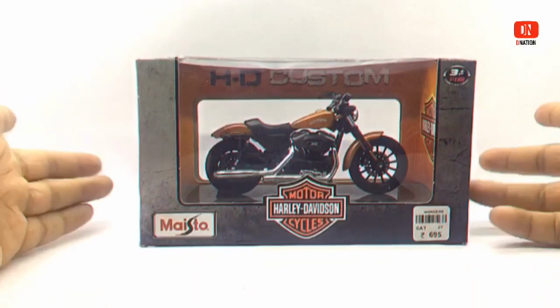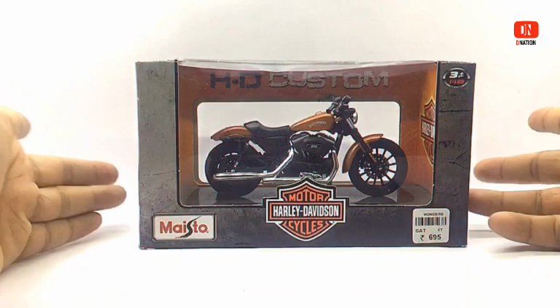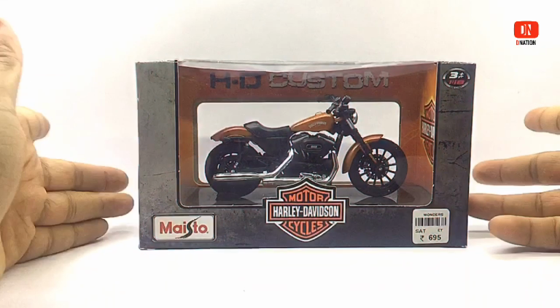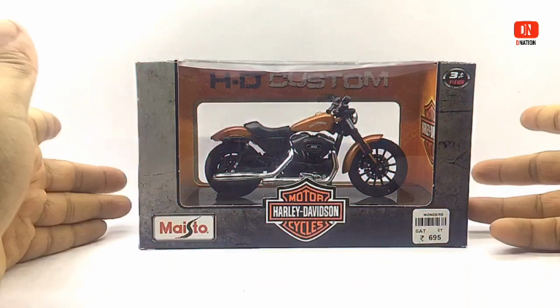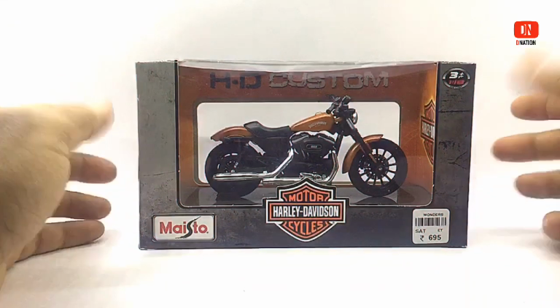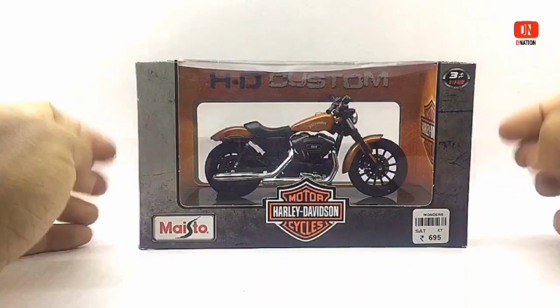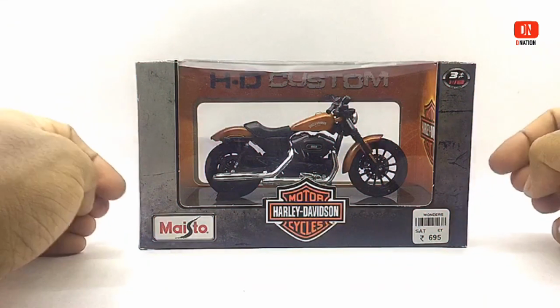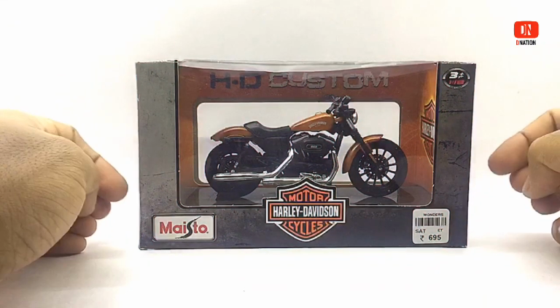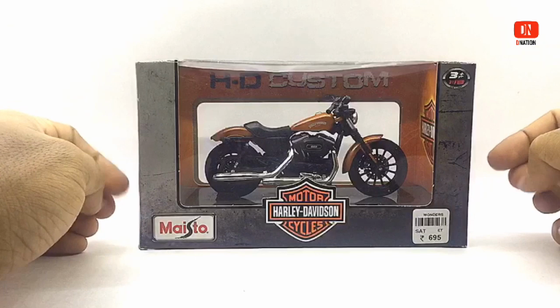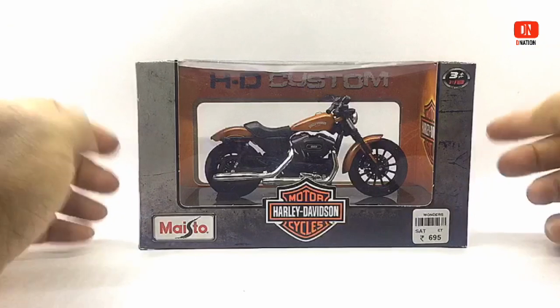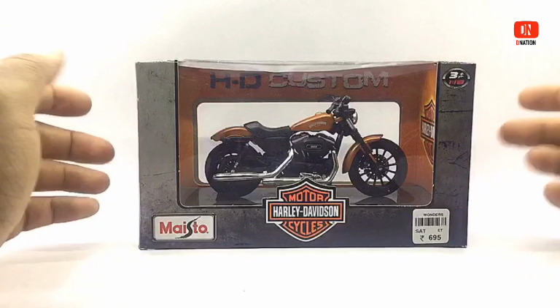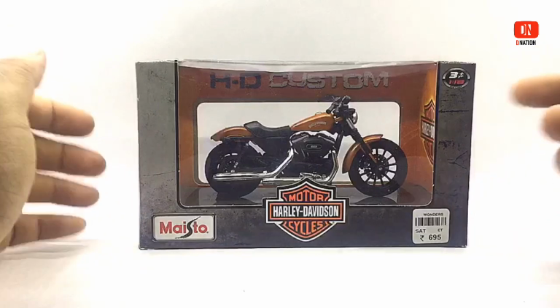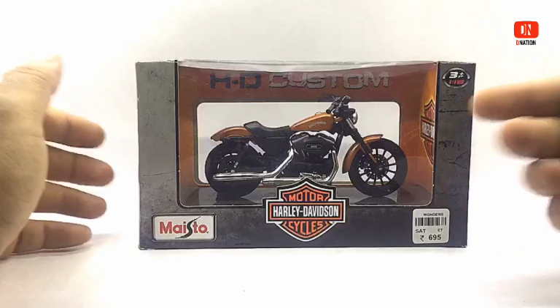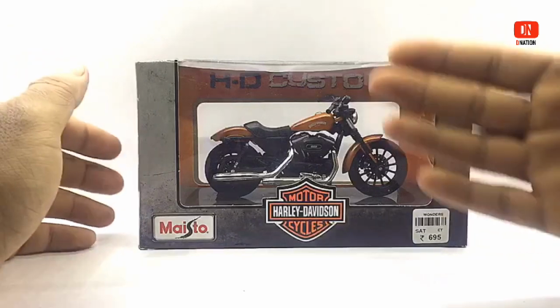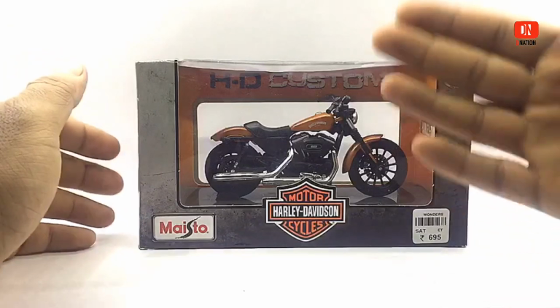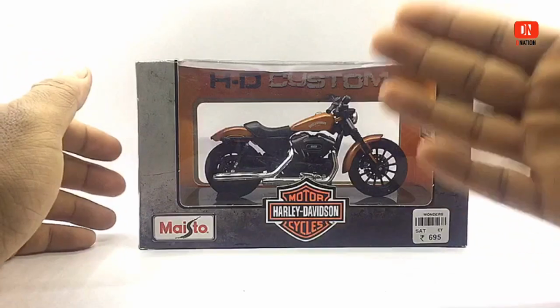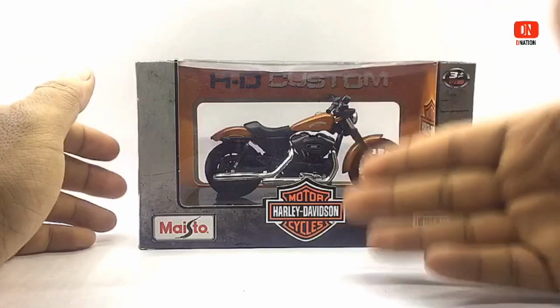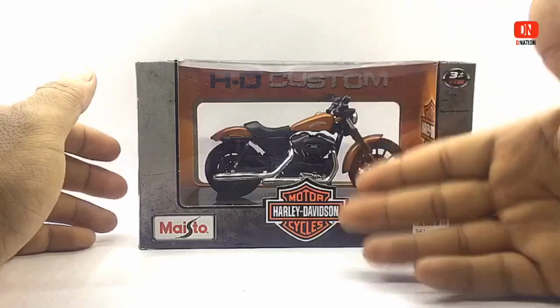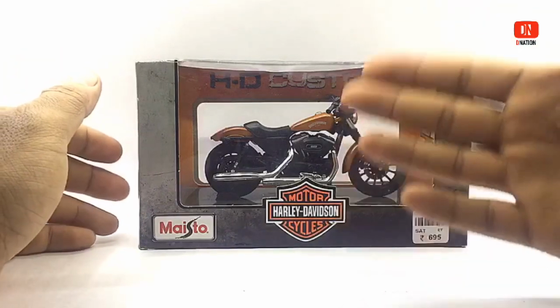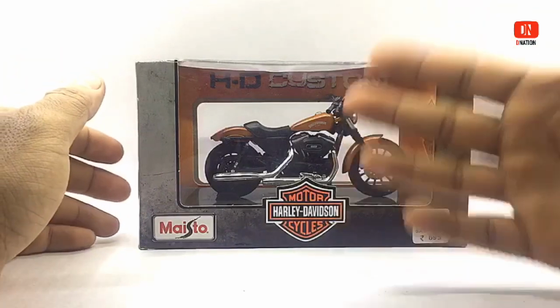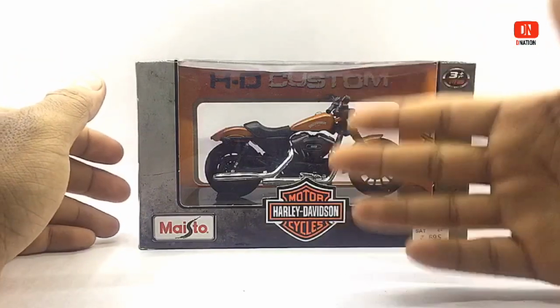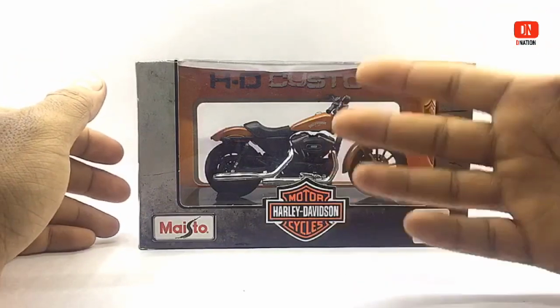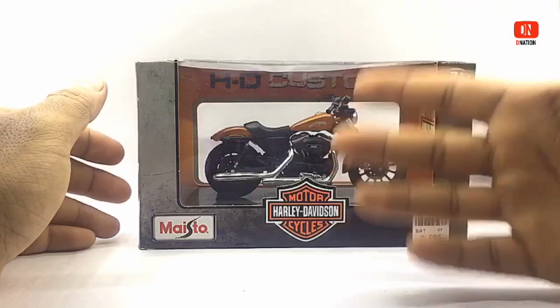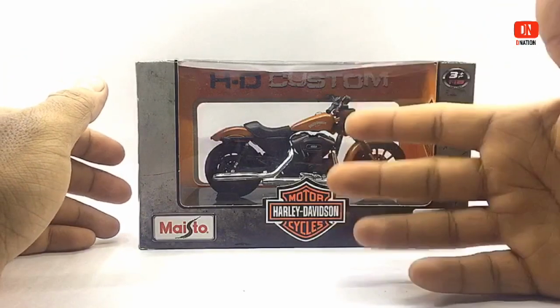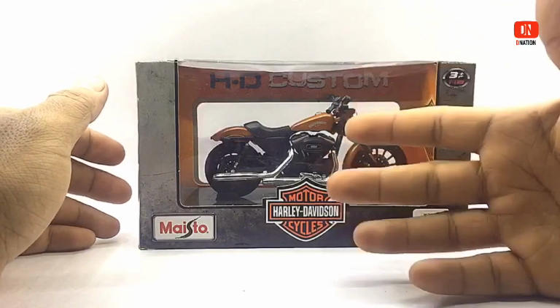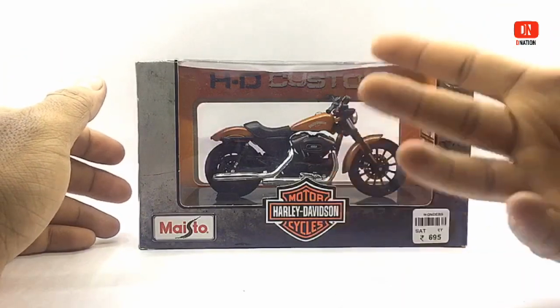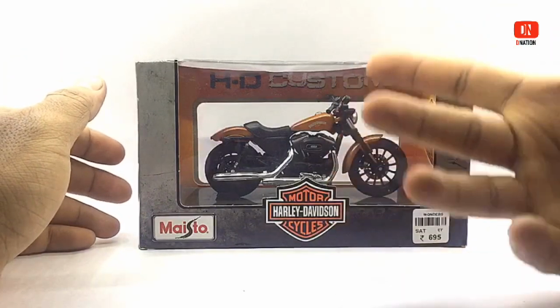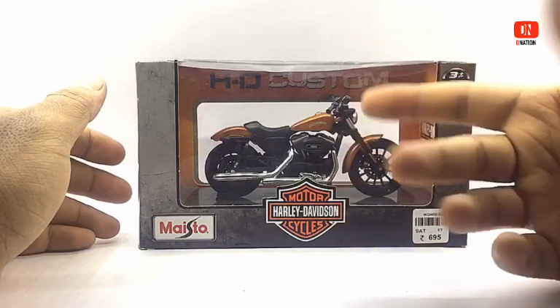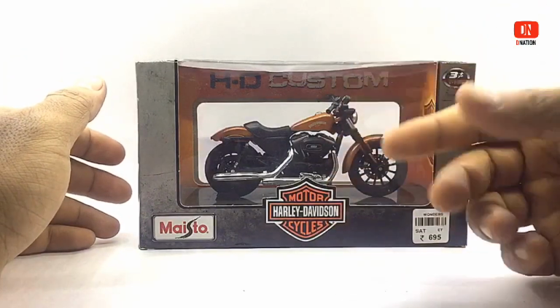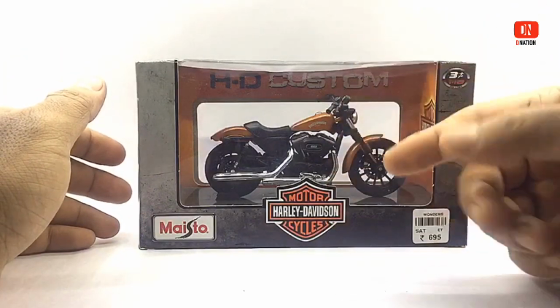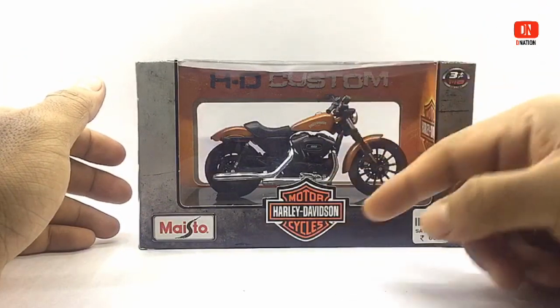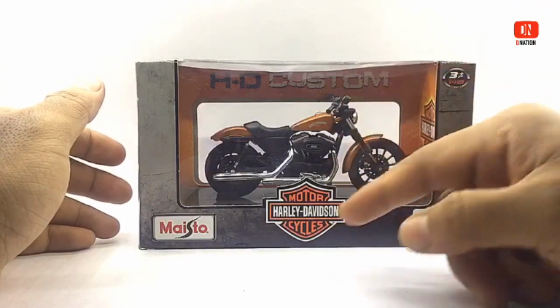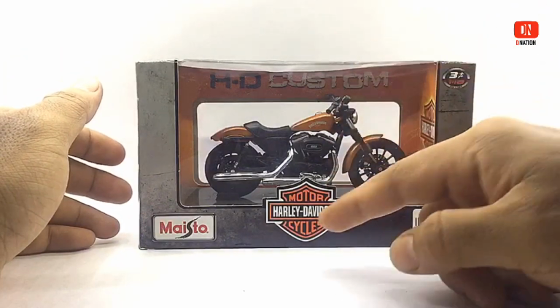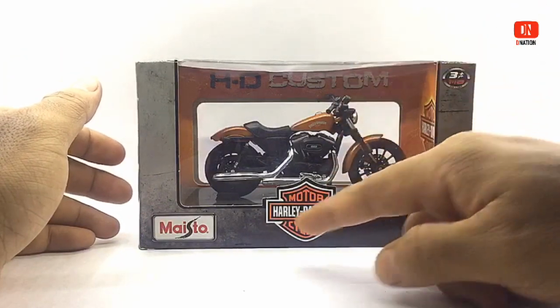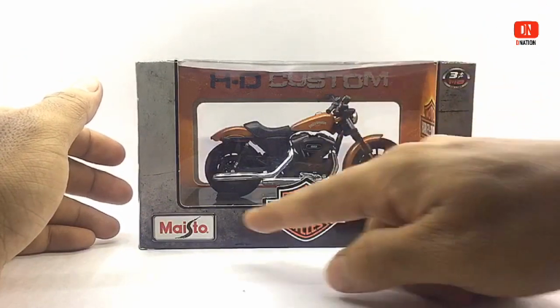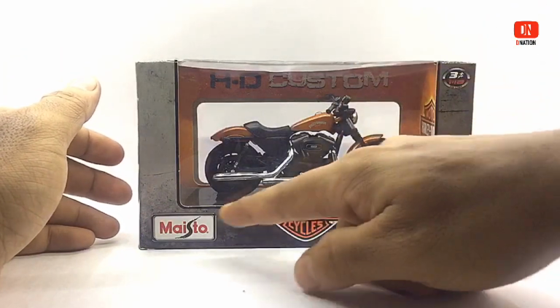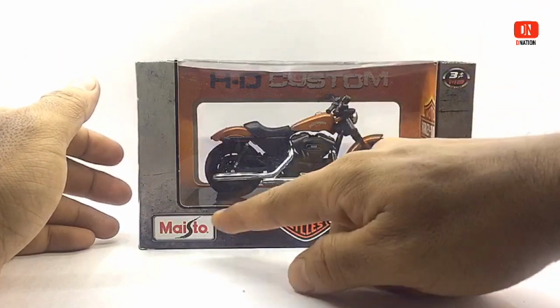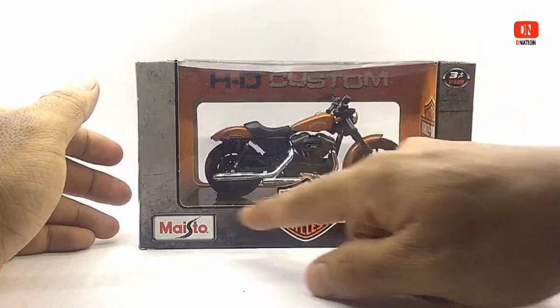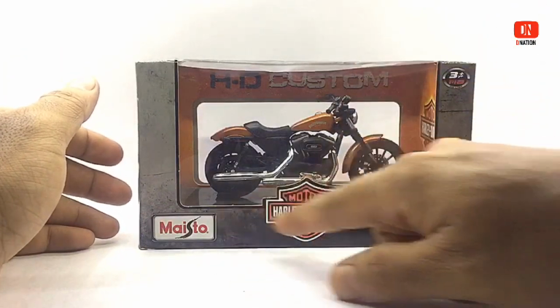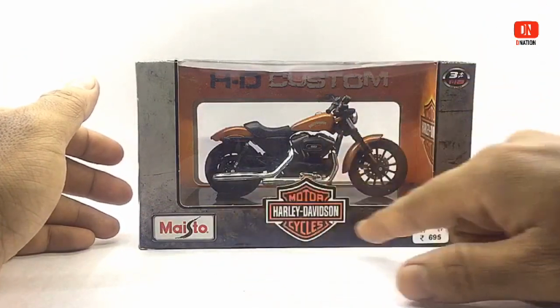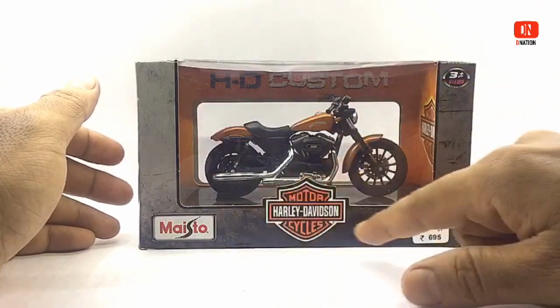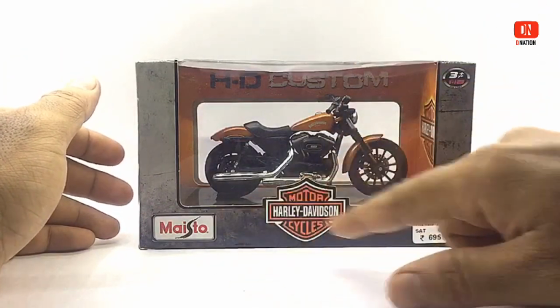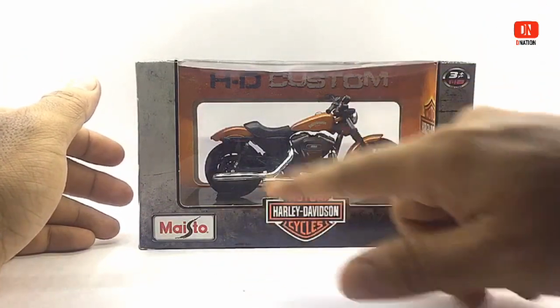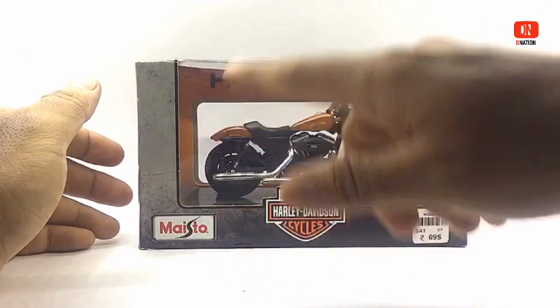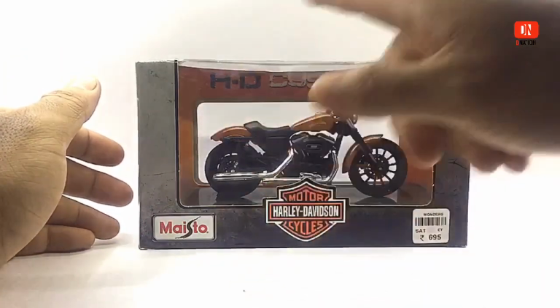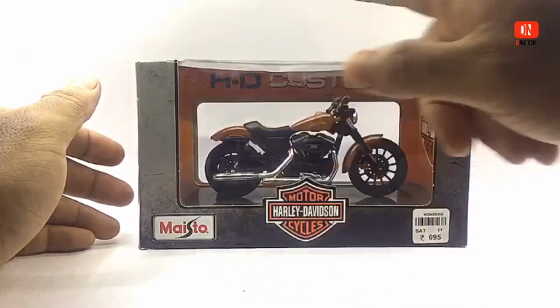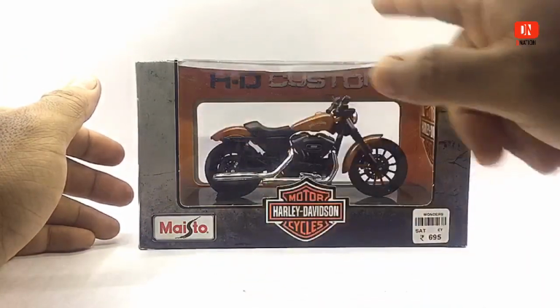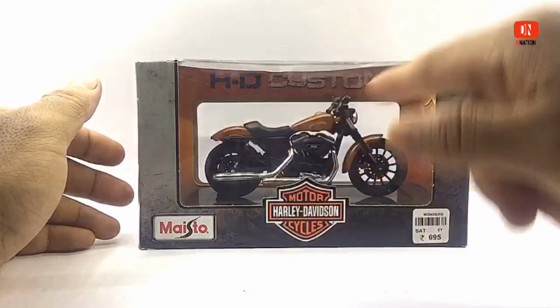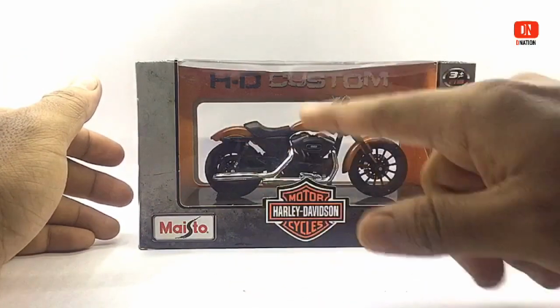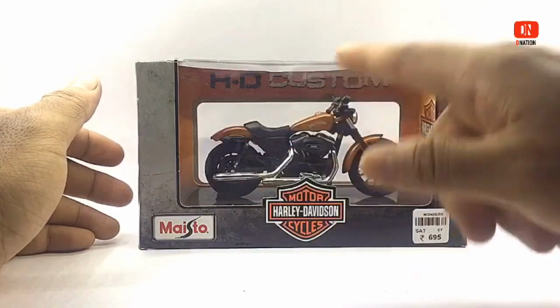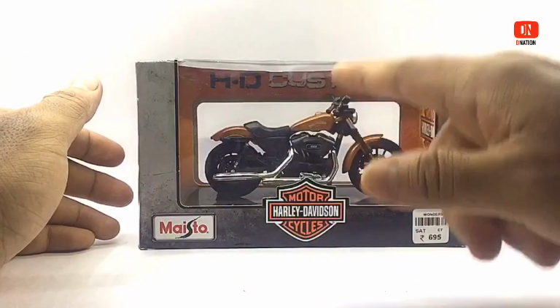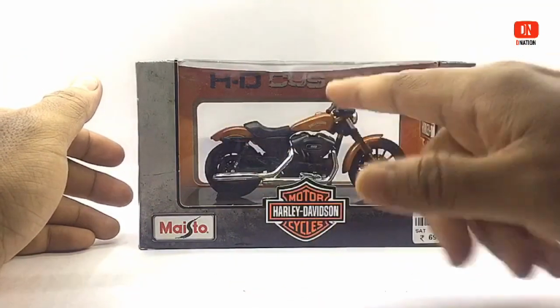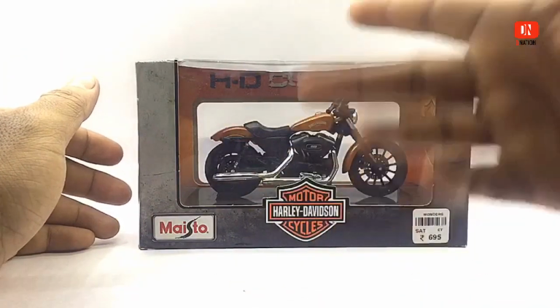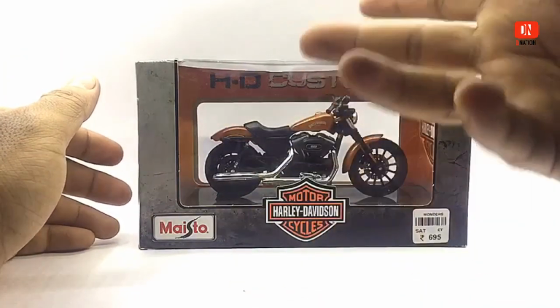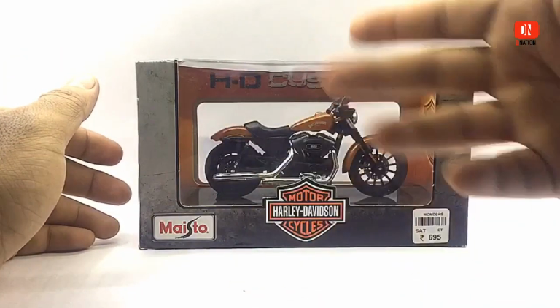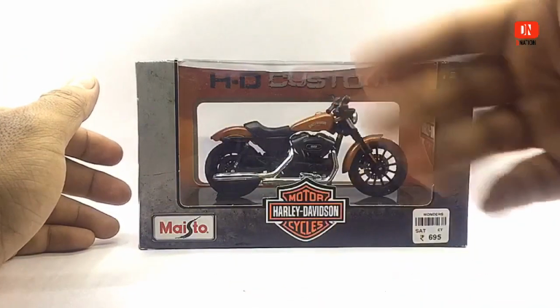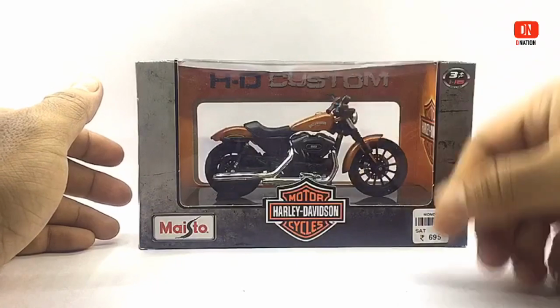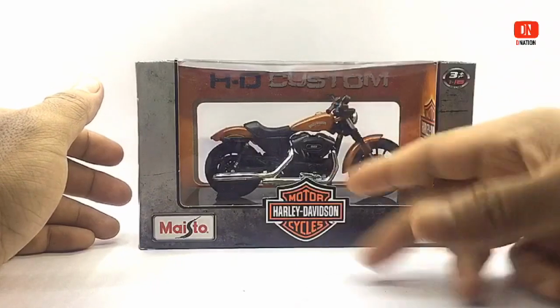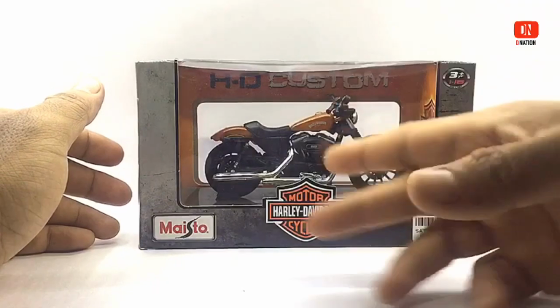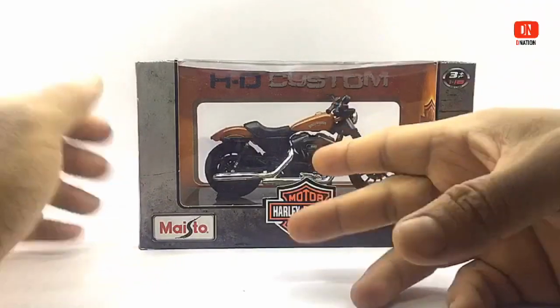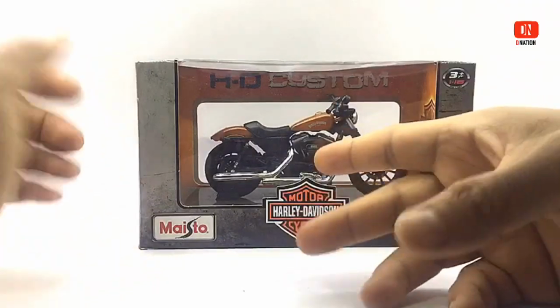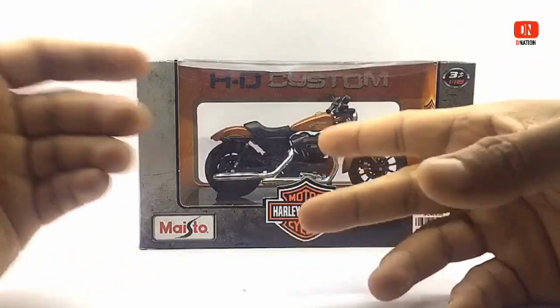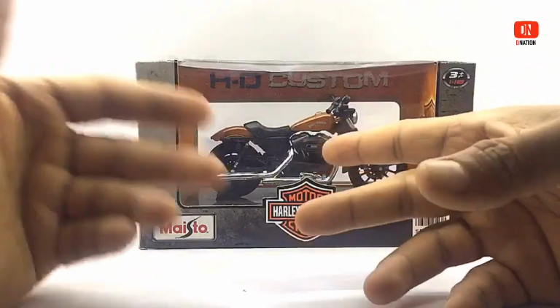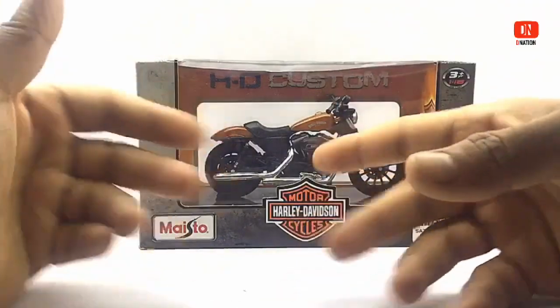The packaging is the standard window type boxing with all the product shots and branding. So let's take a look at the box.